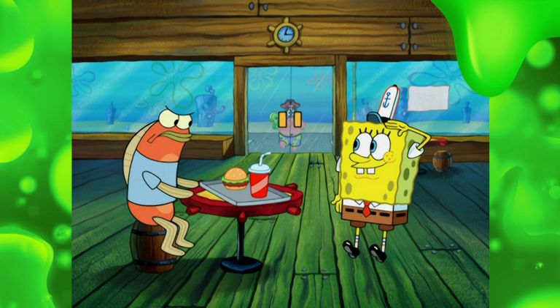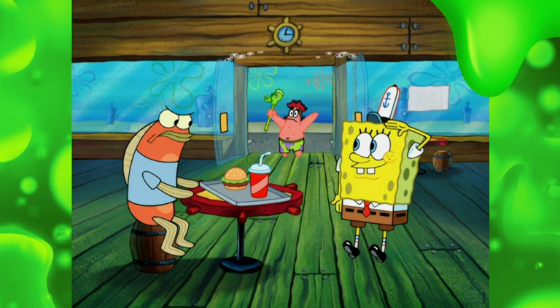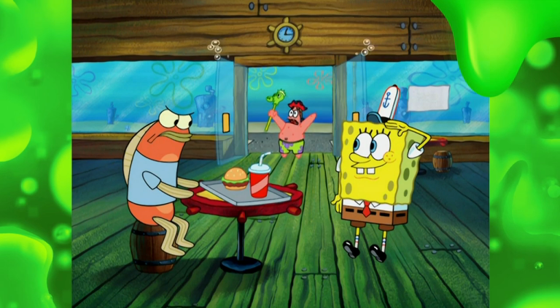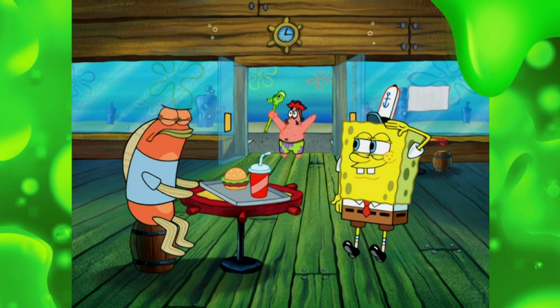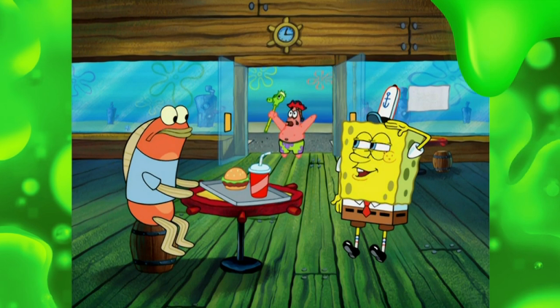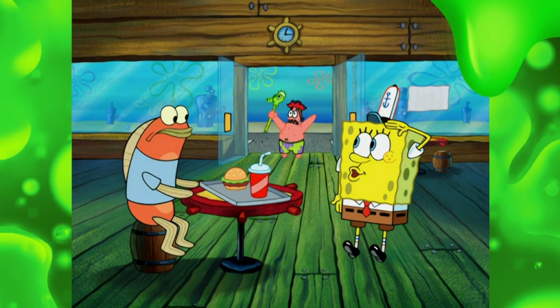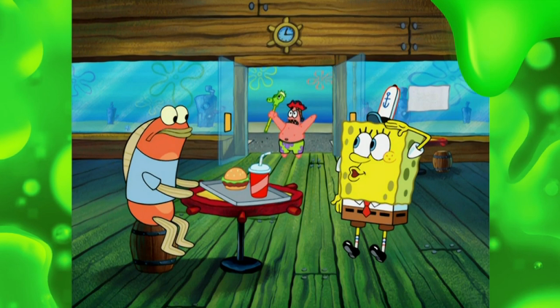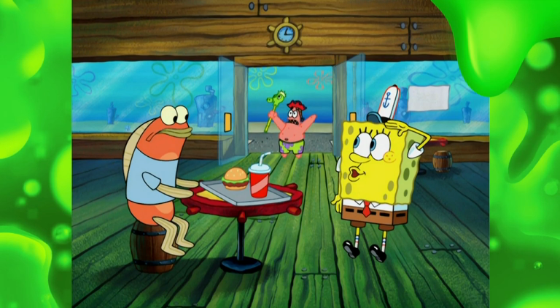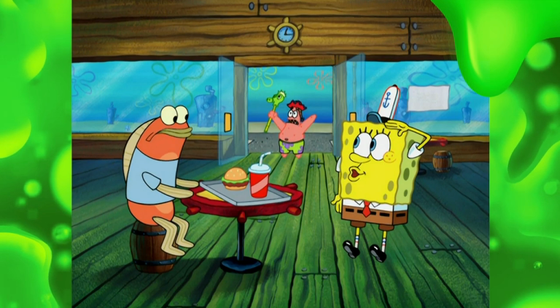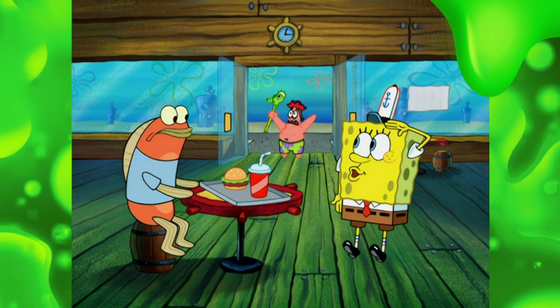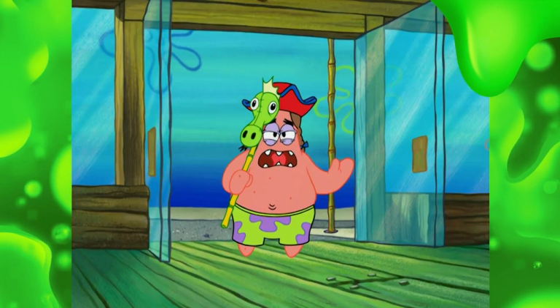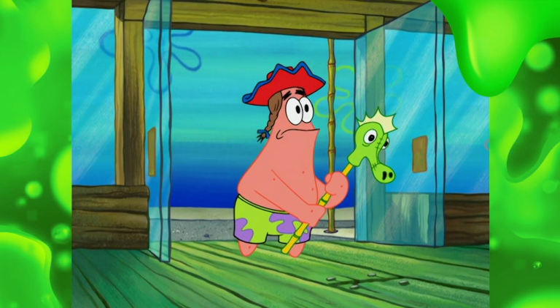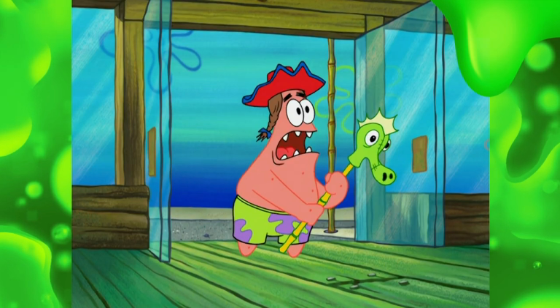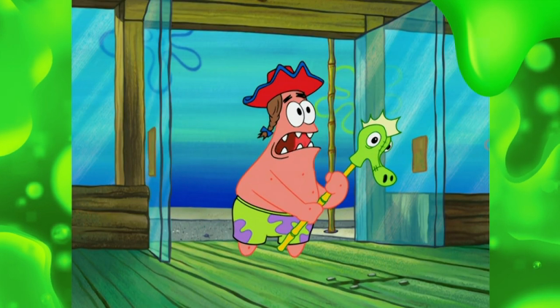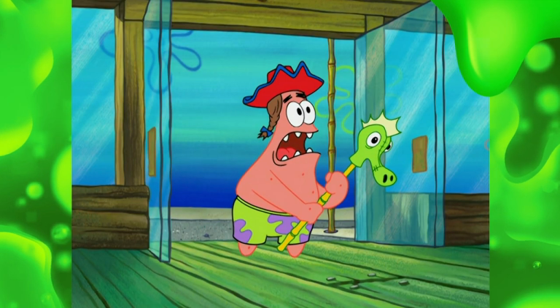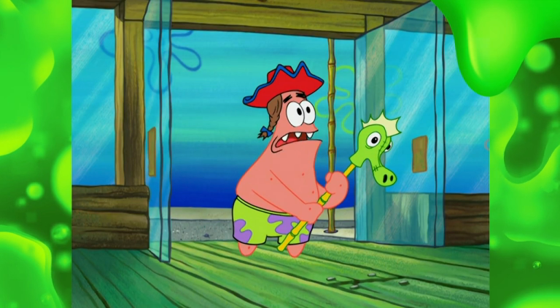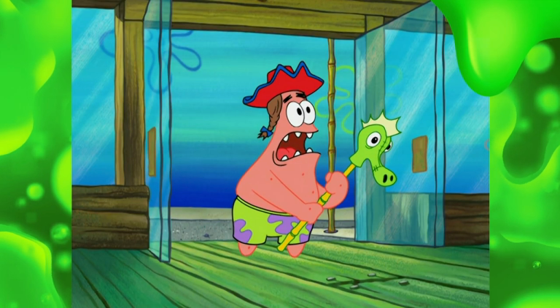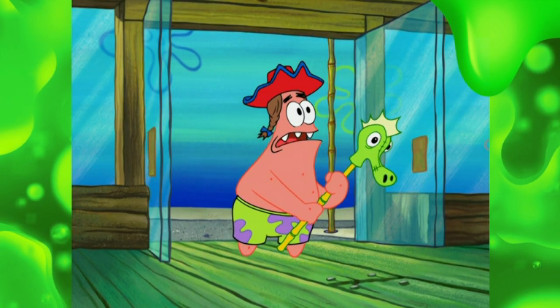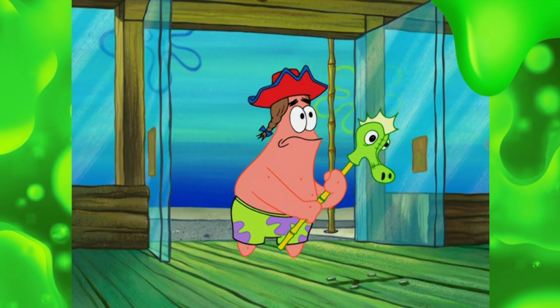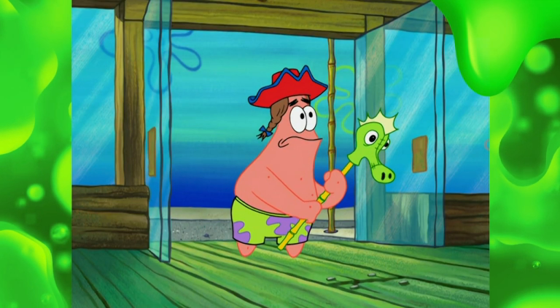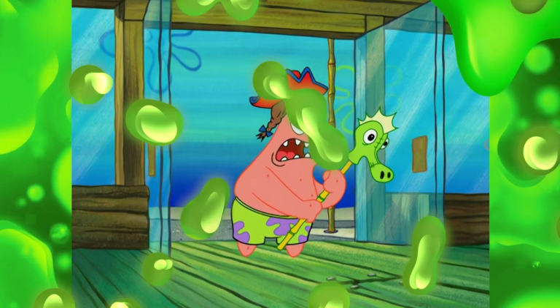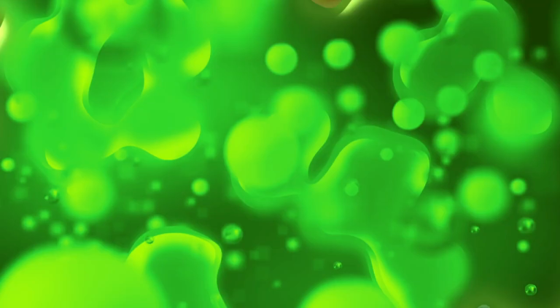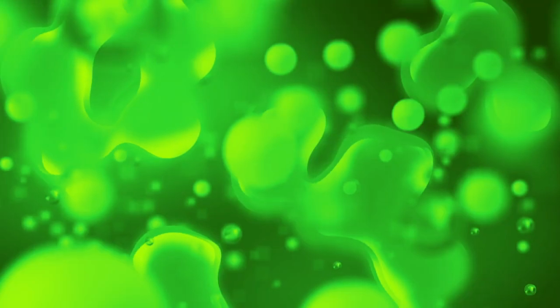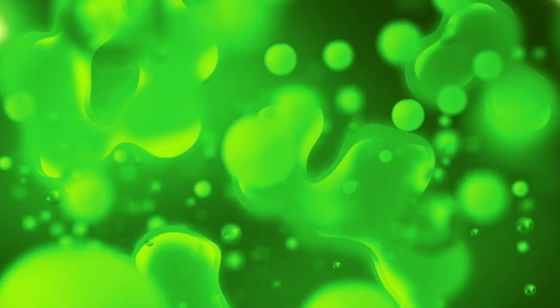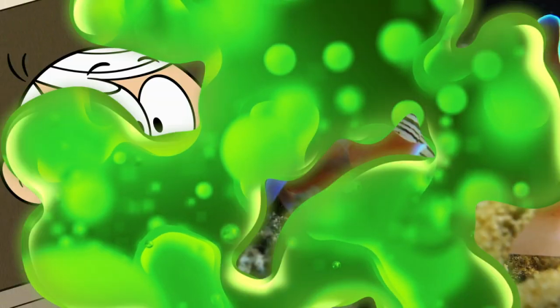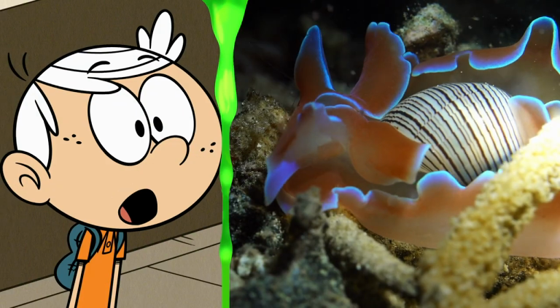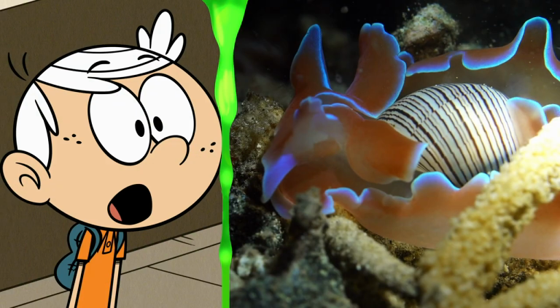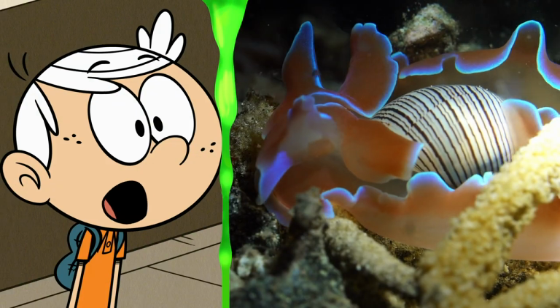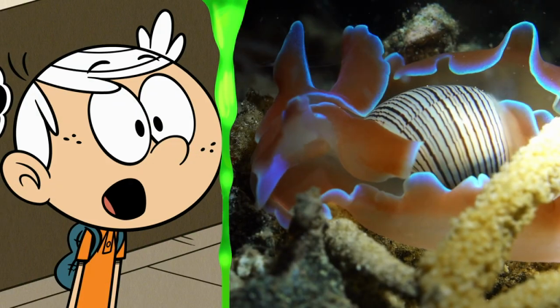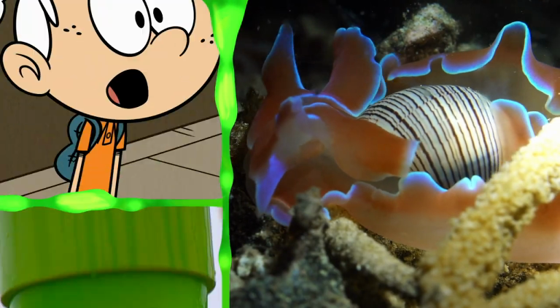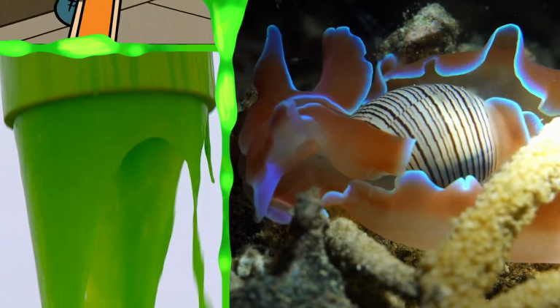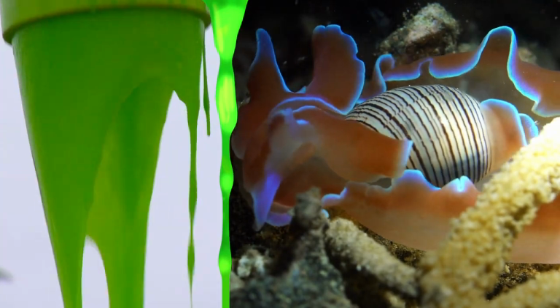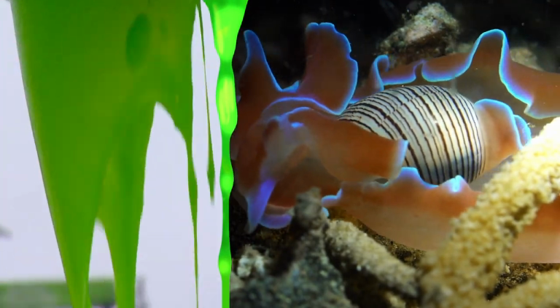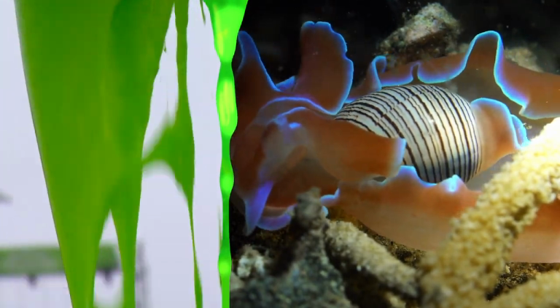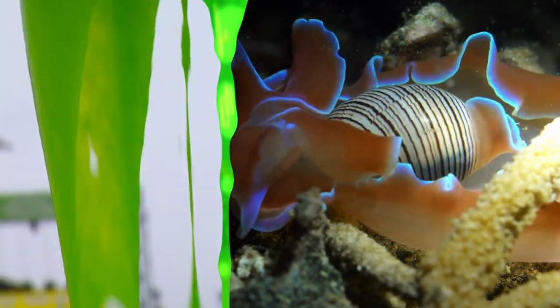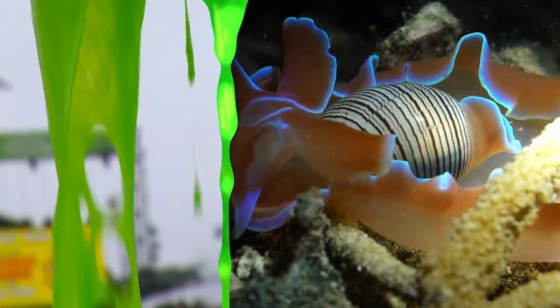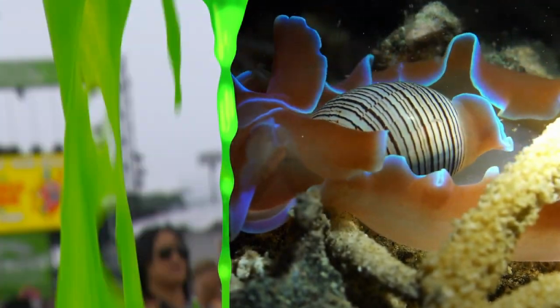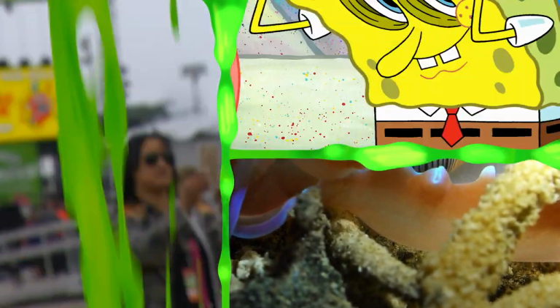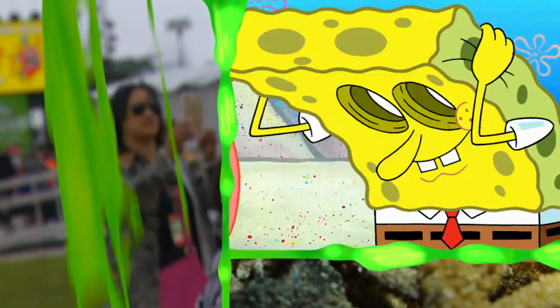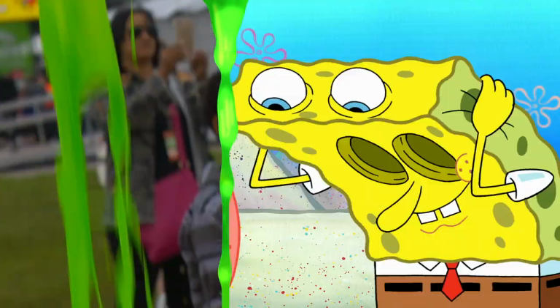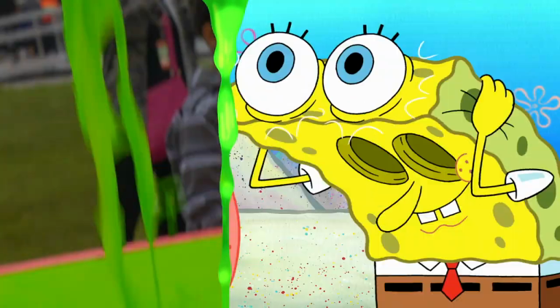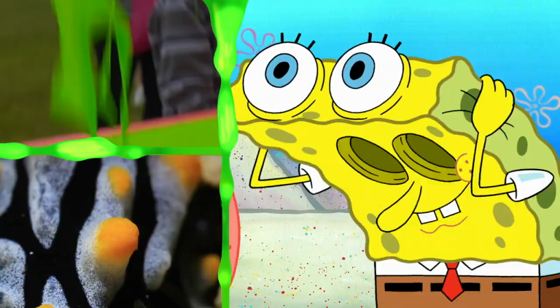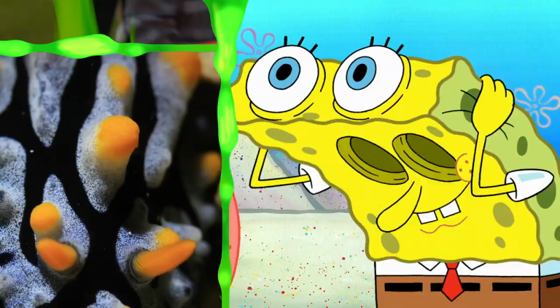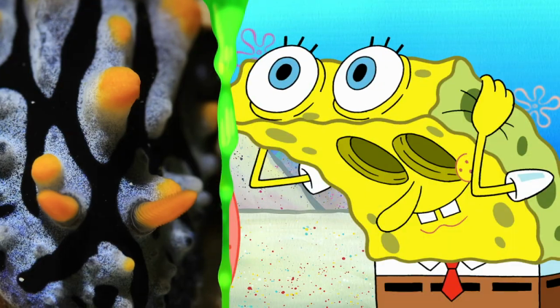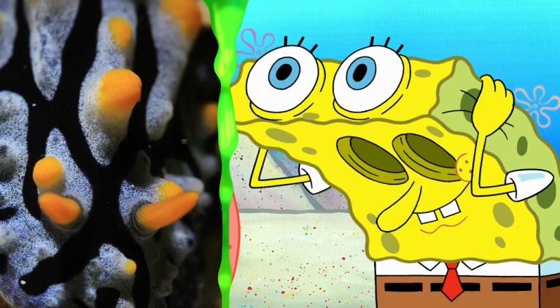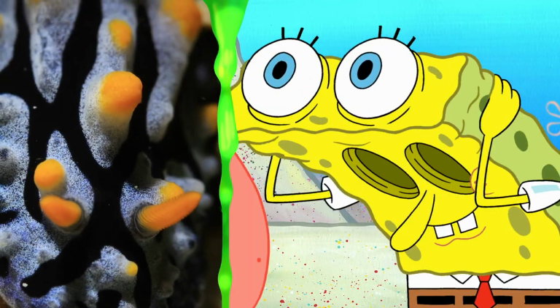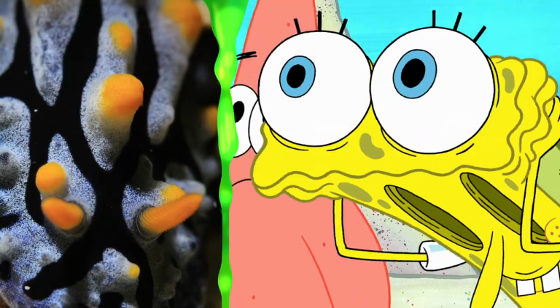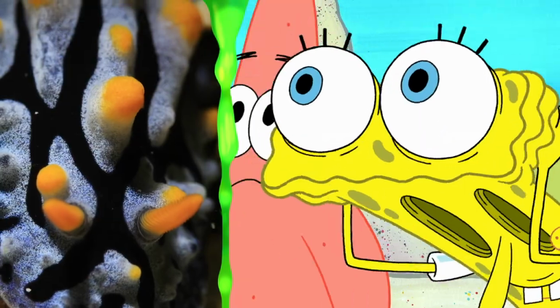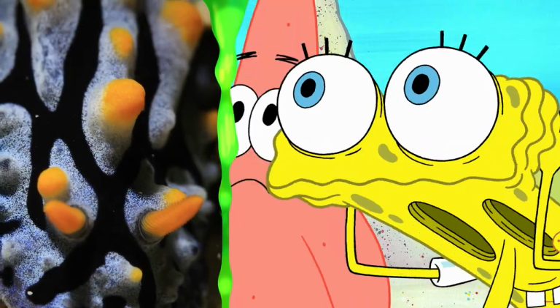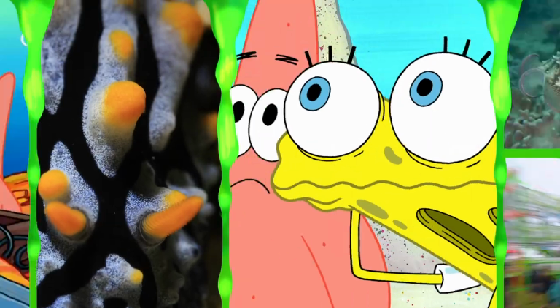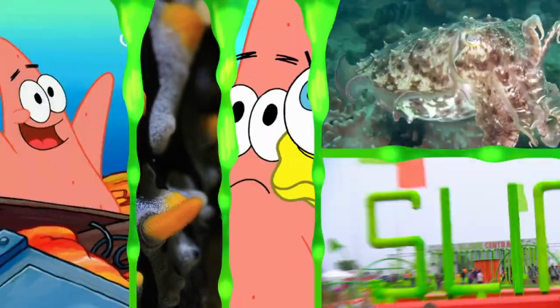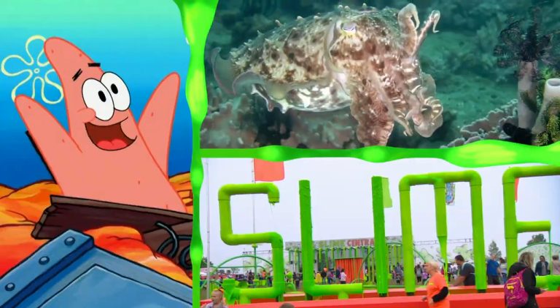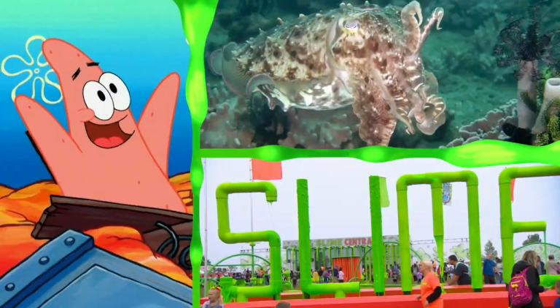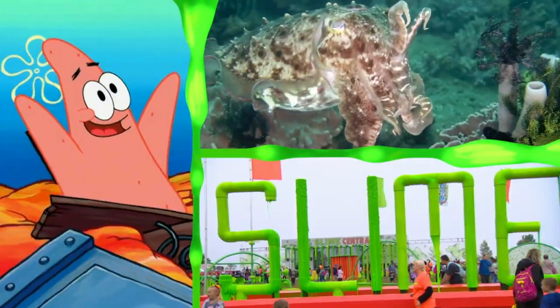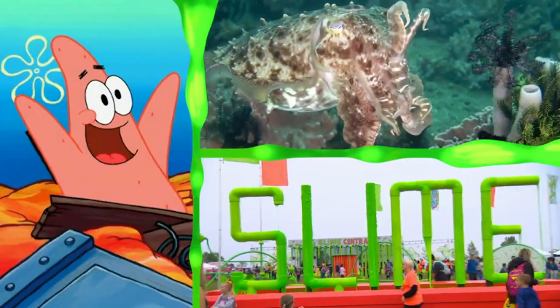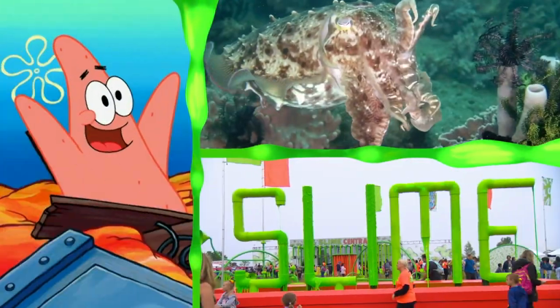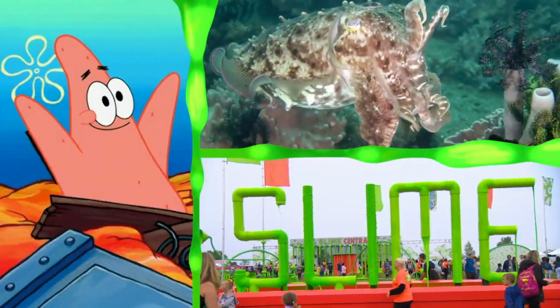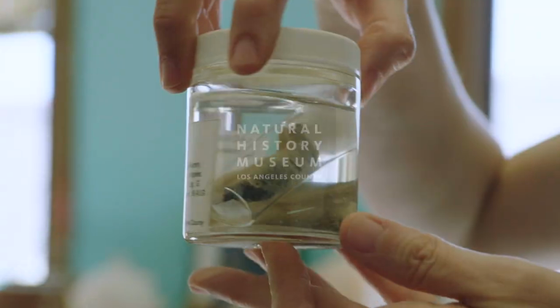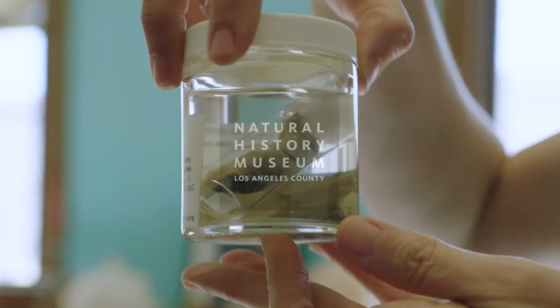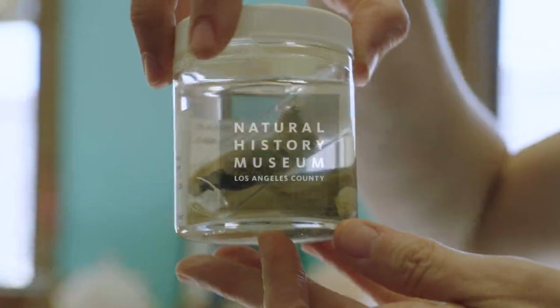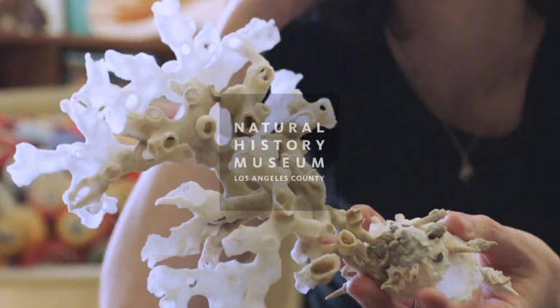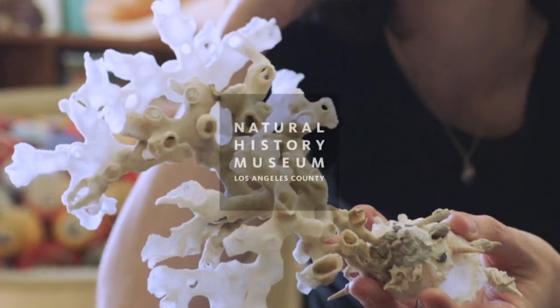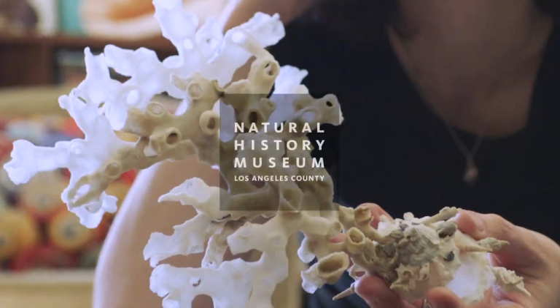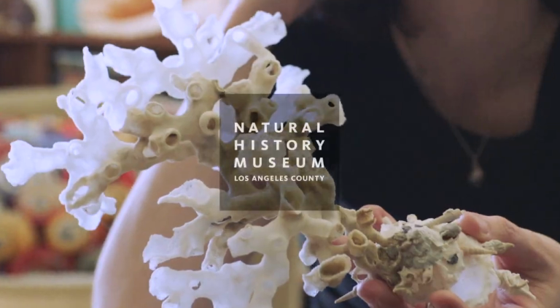Beware! The mollusks are coming! Awesome! Wow.